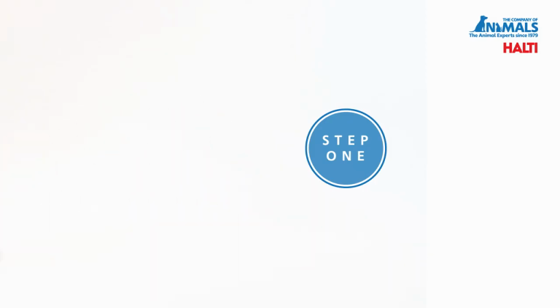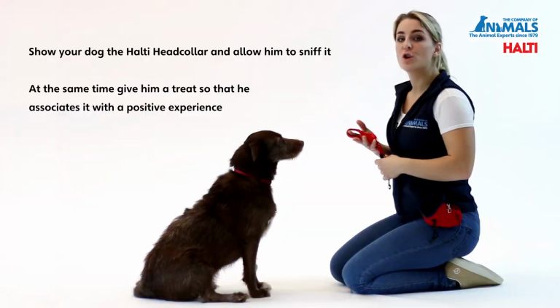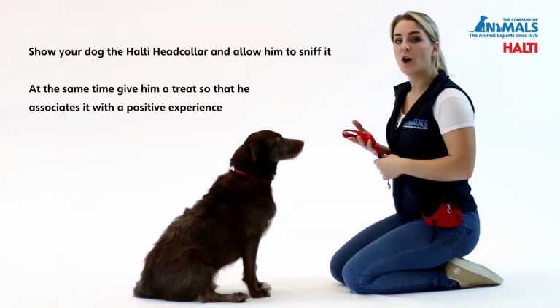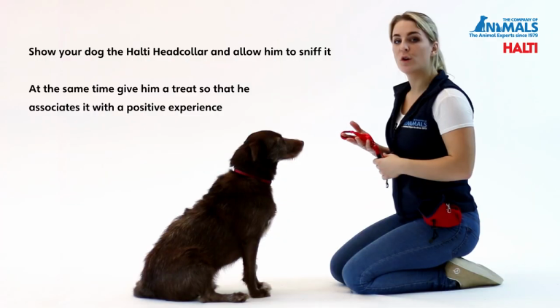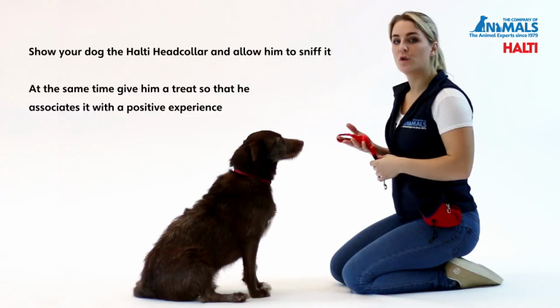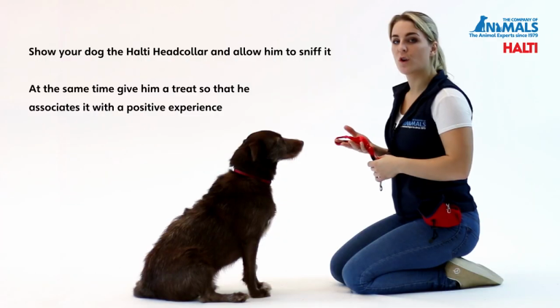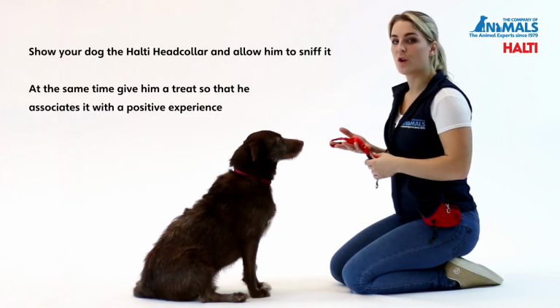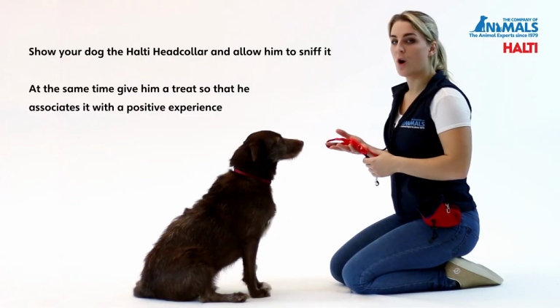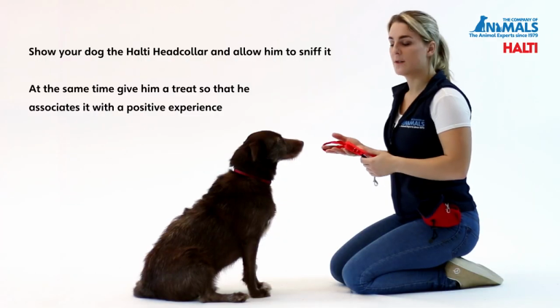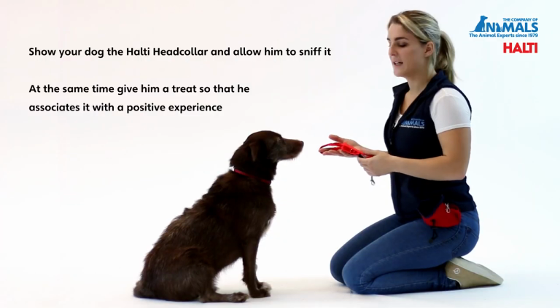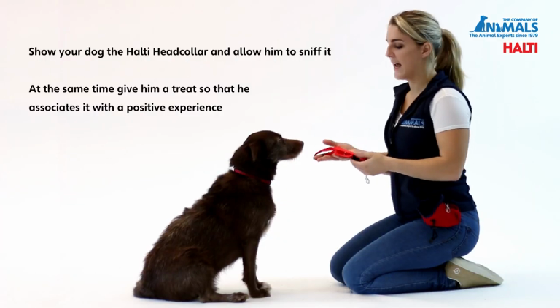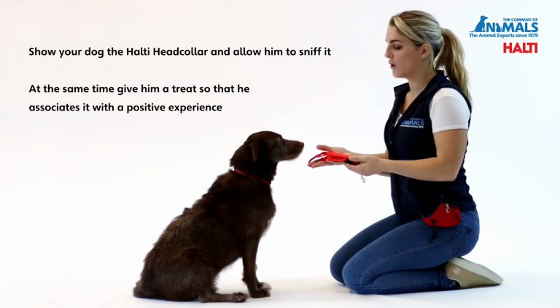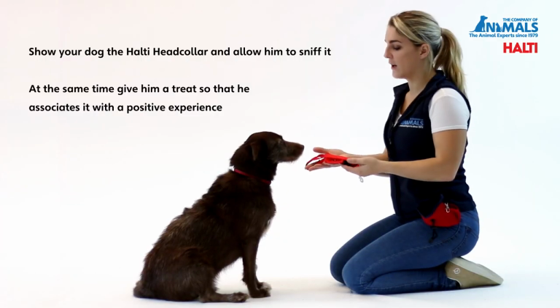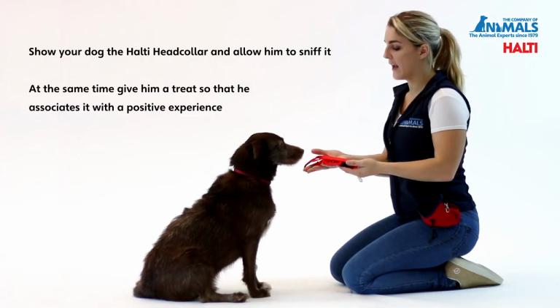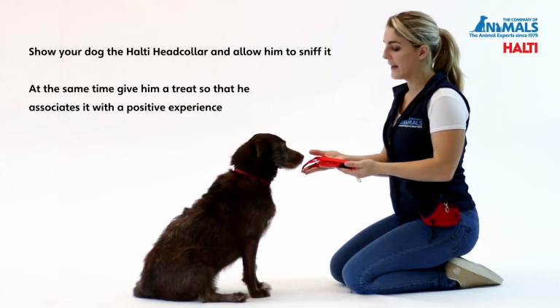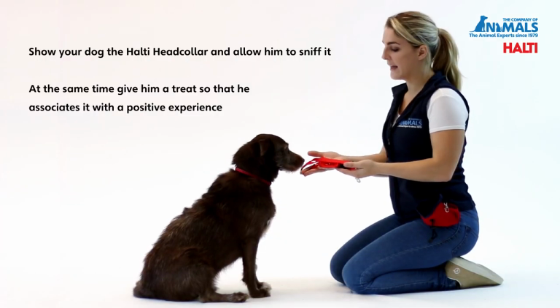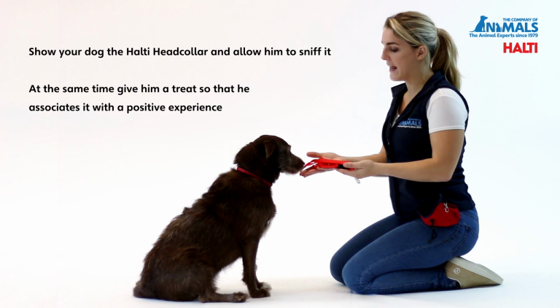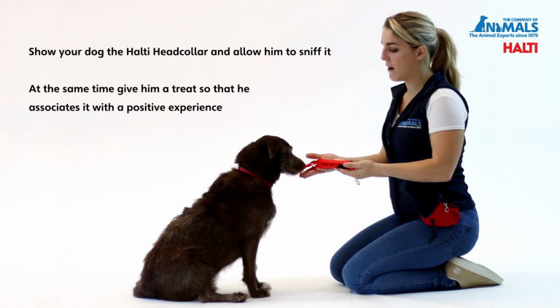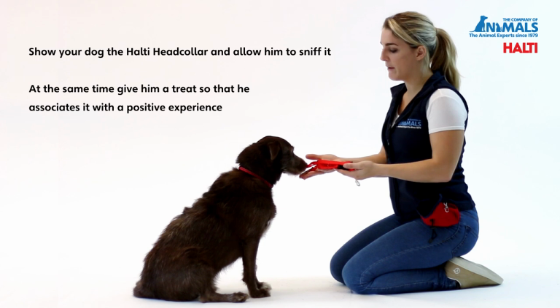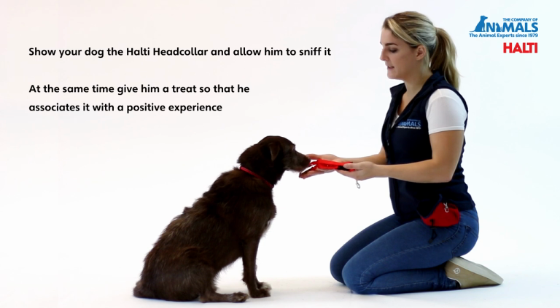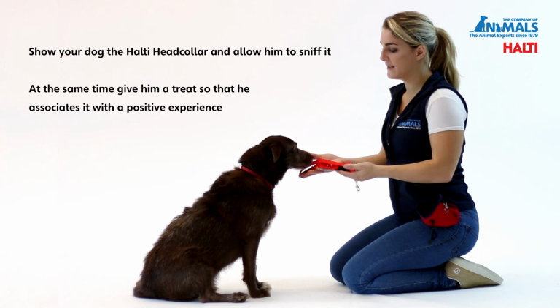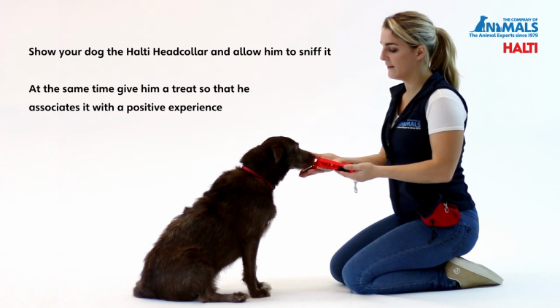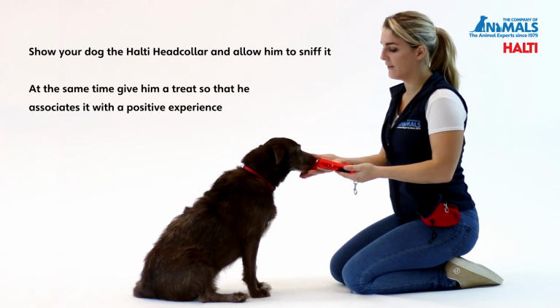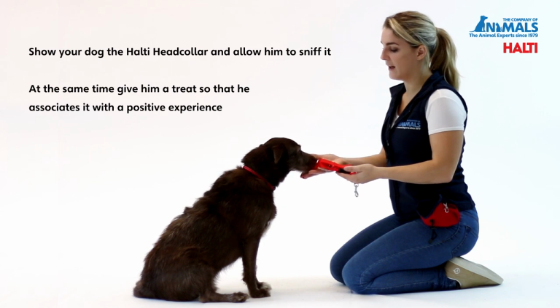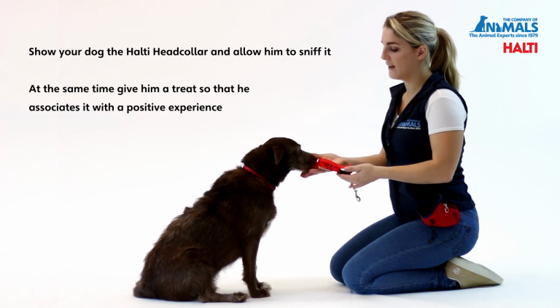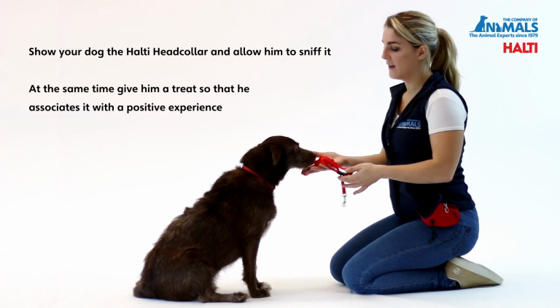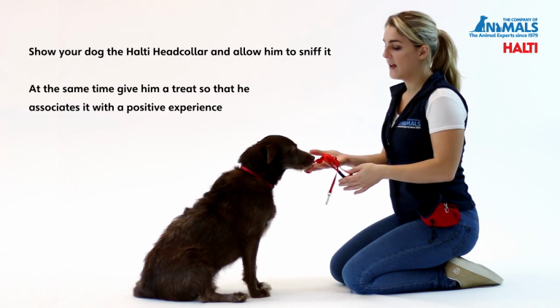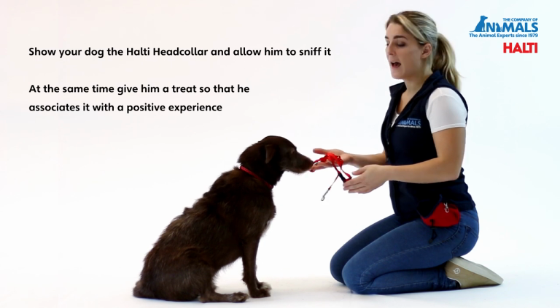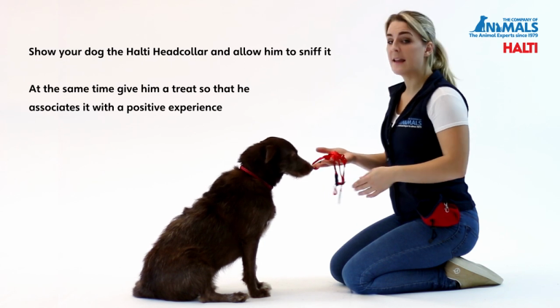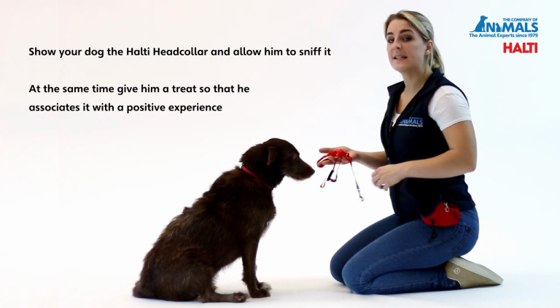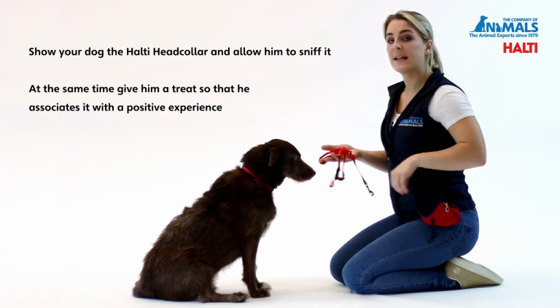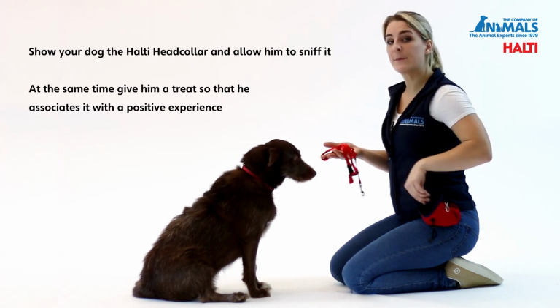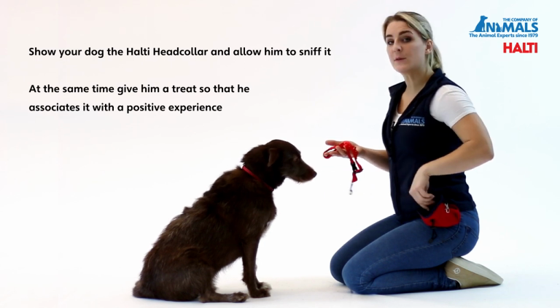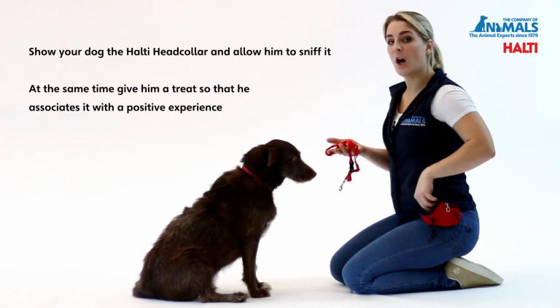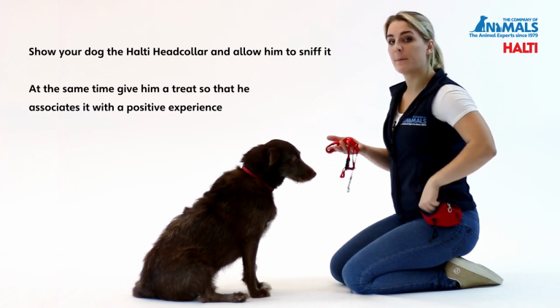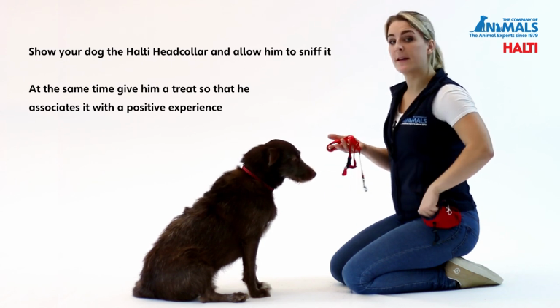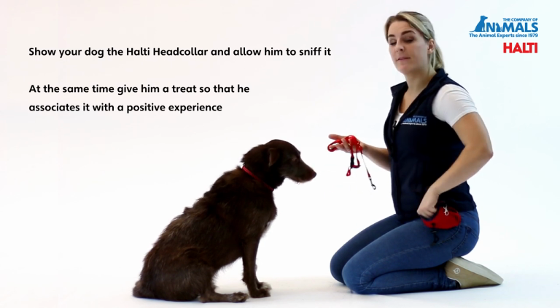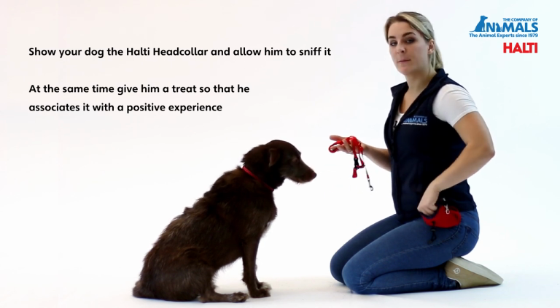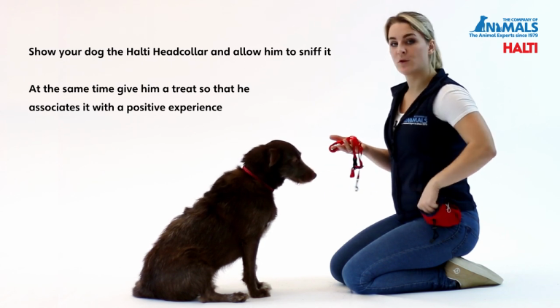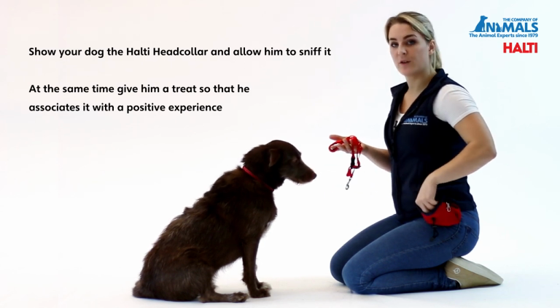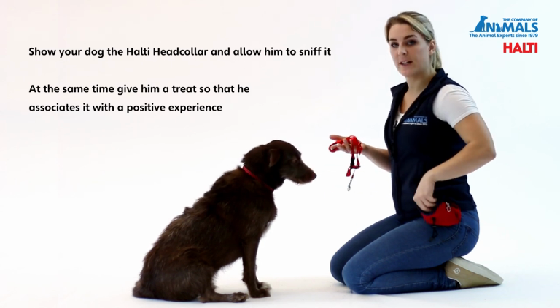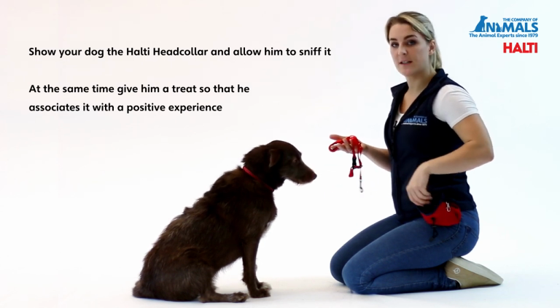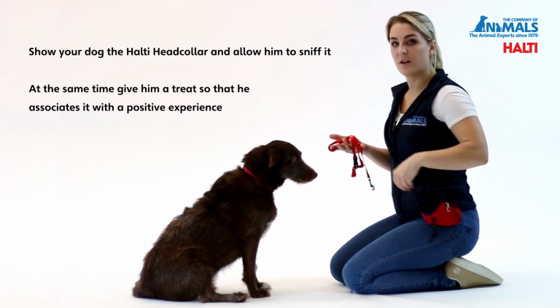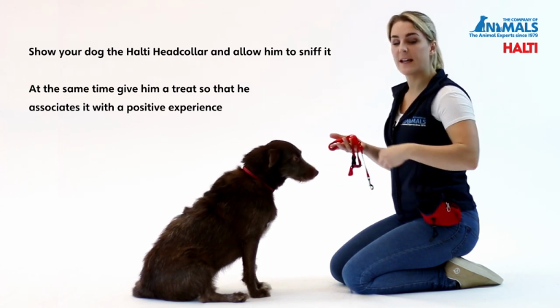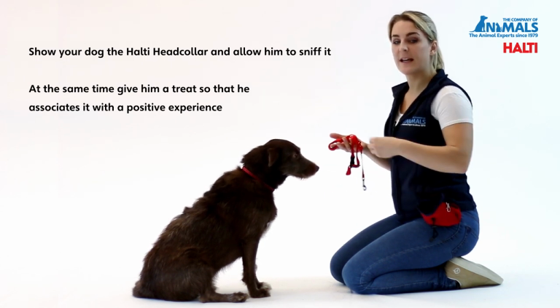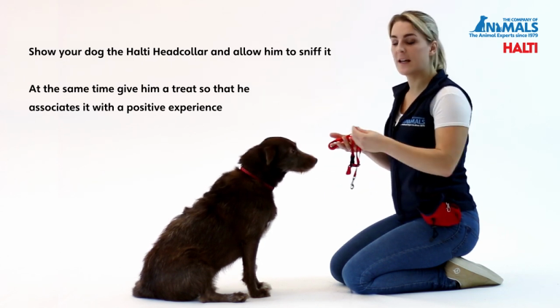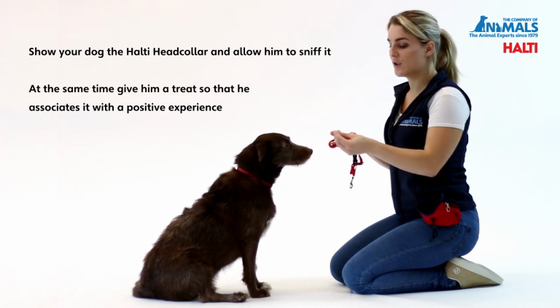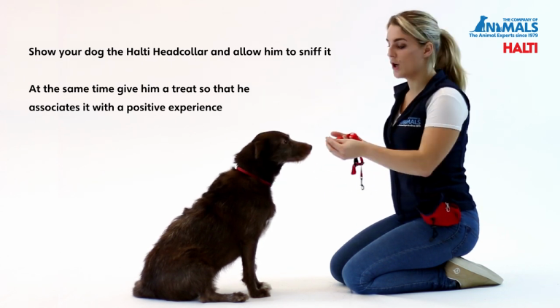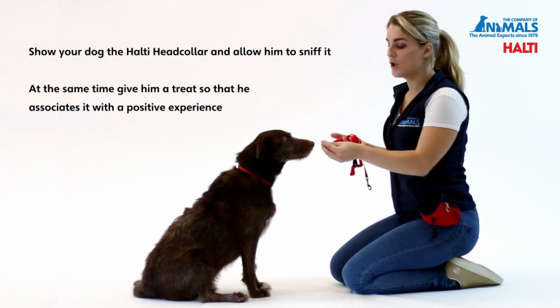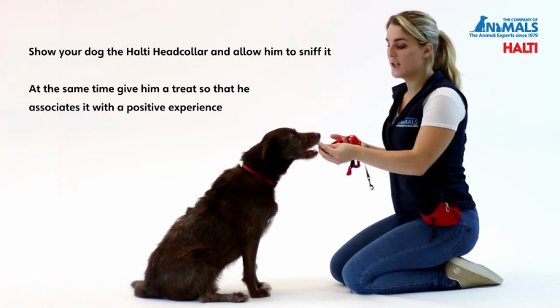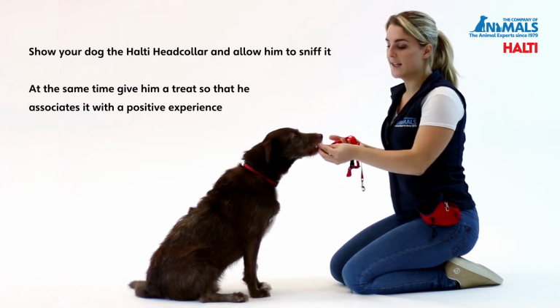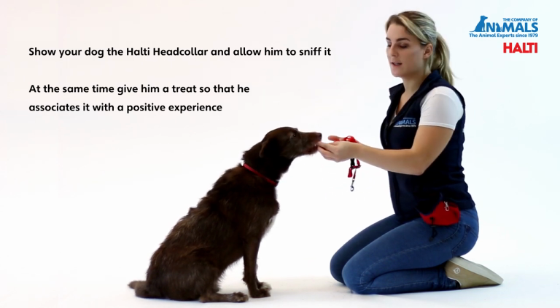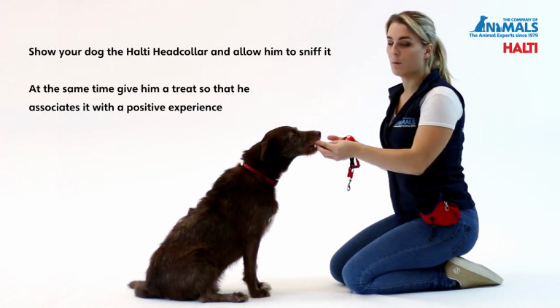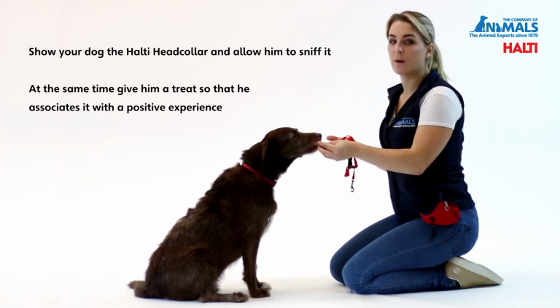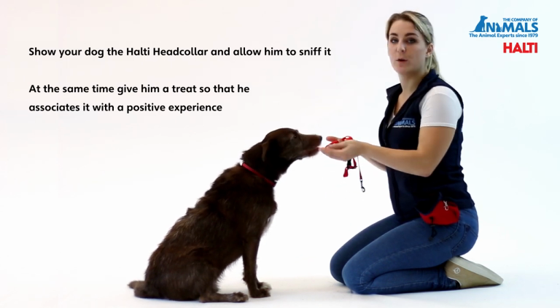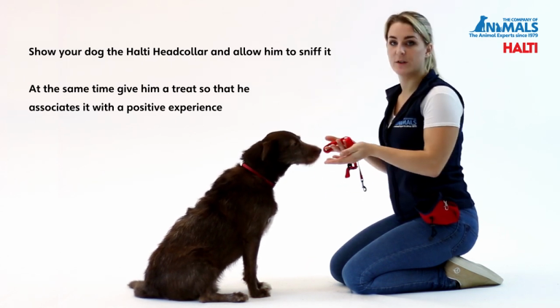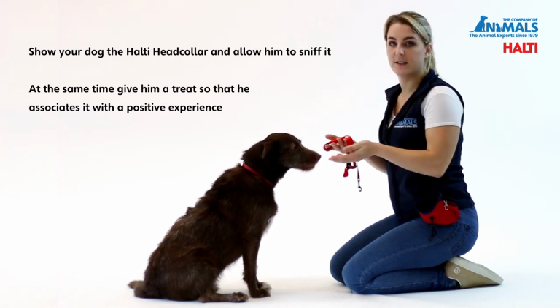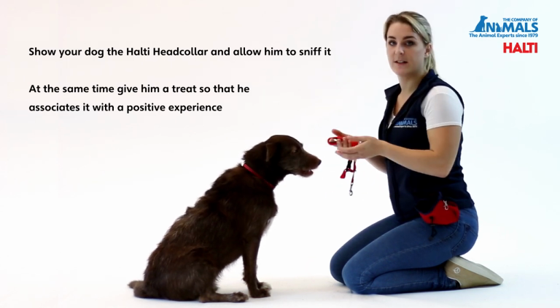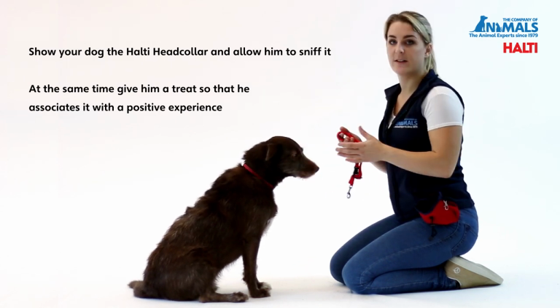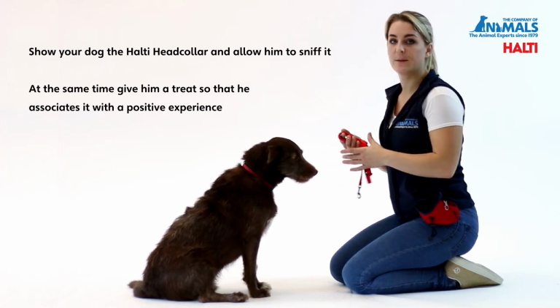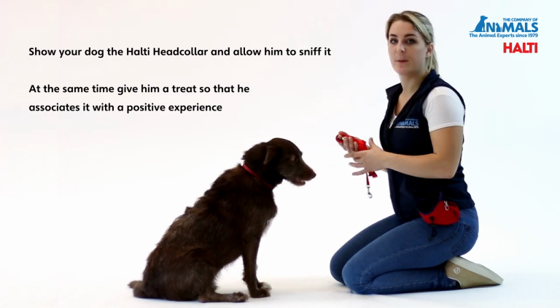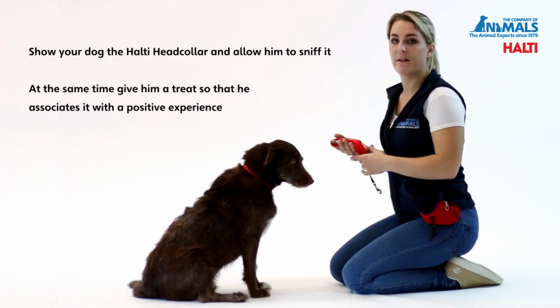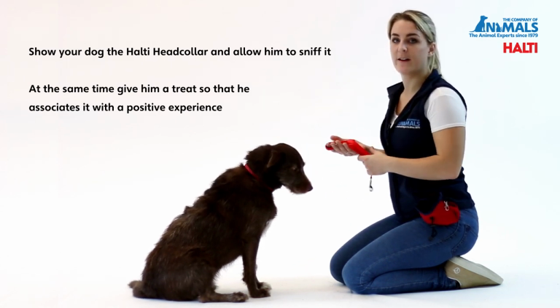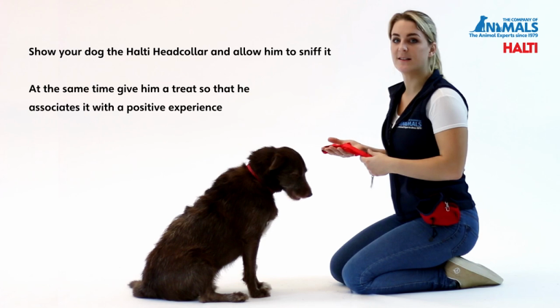Show your dog the Halti Head Collar and allow him to sniff it. At the same time give him a treat so that he associates it with a positive experience.